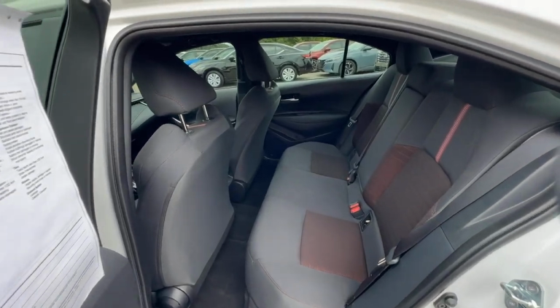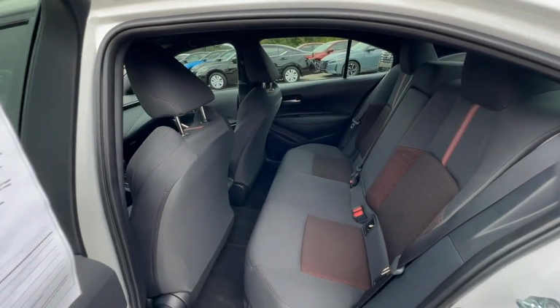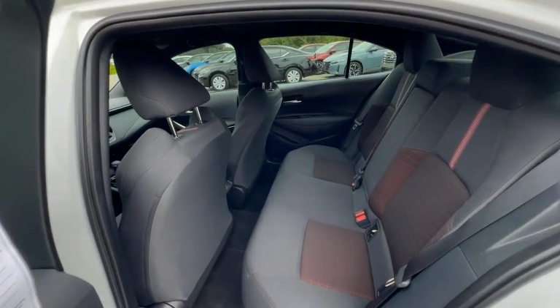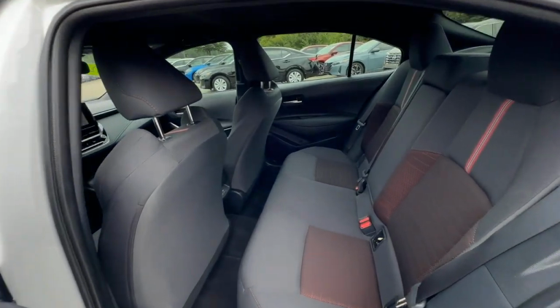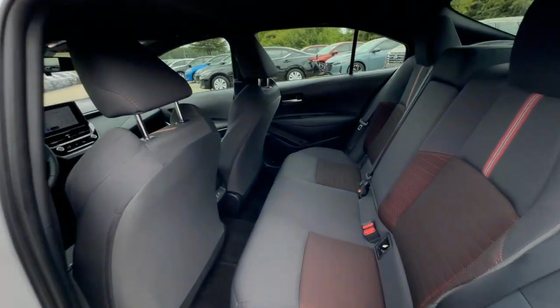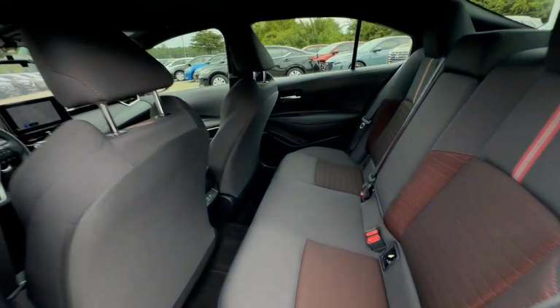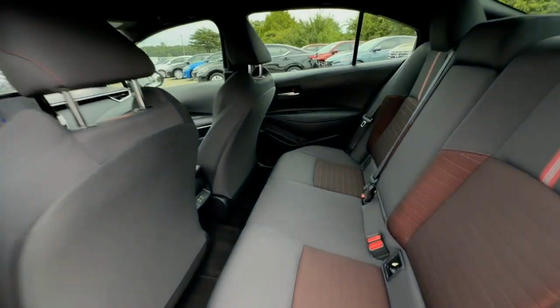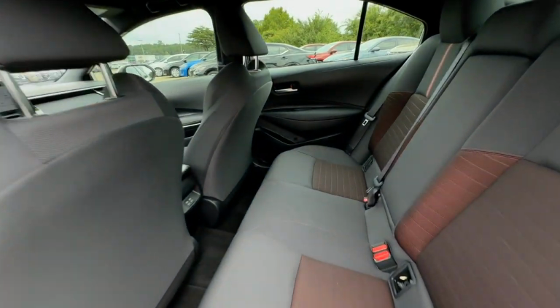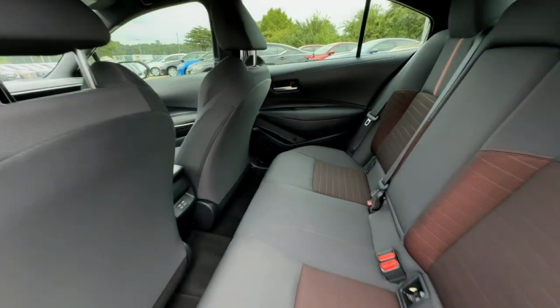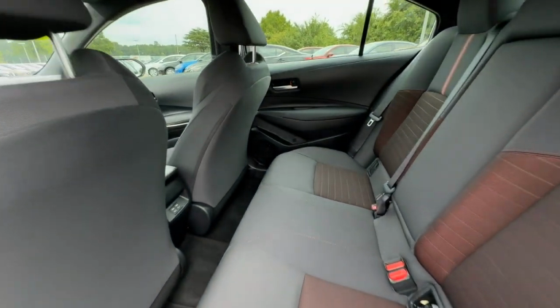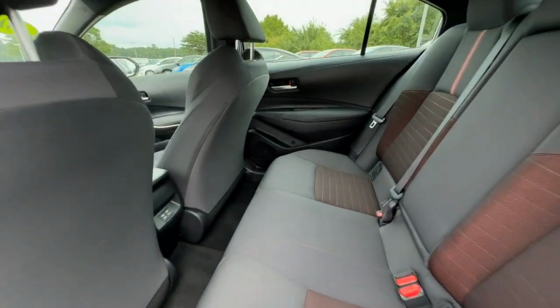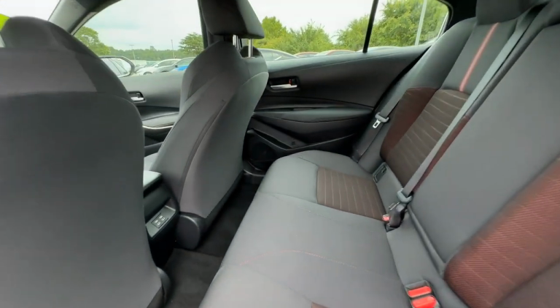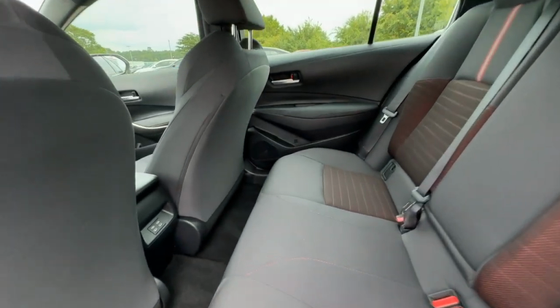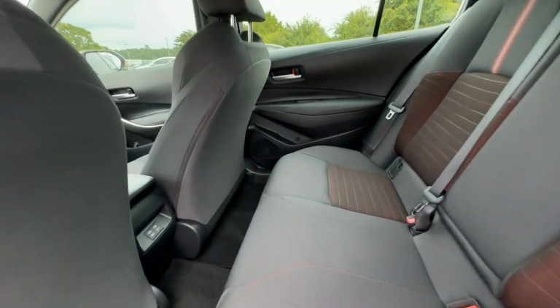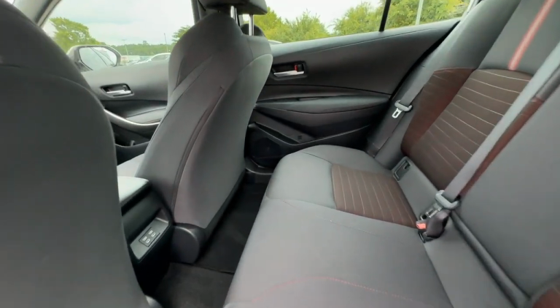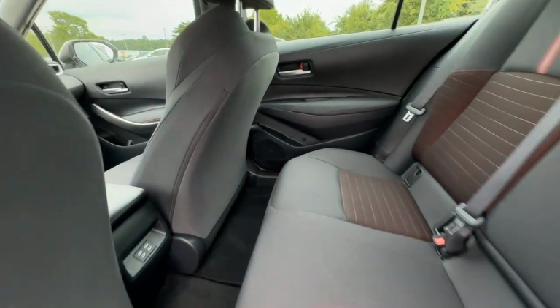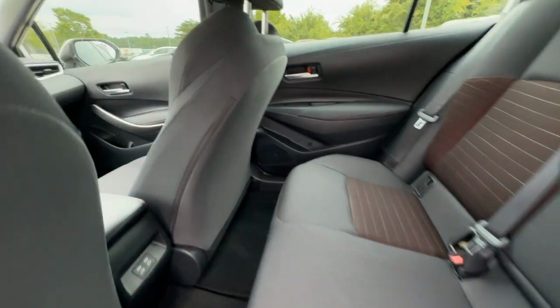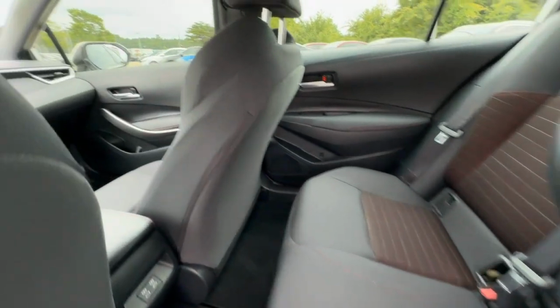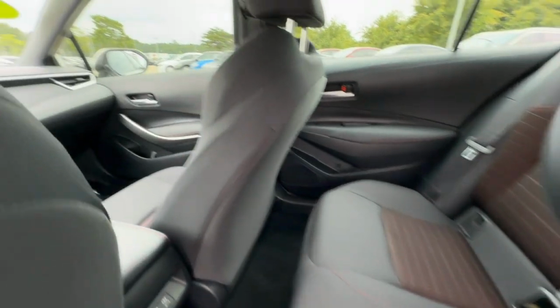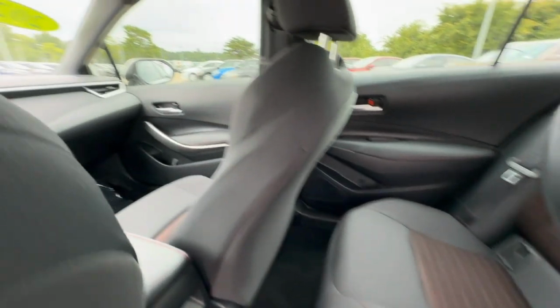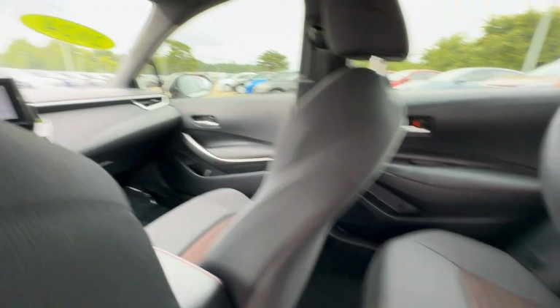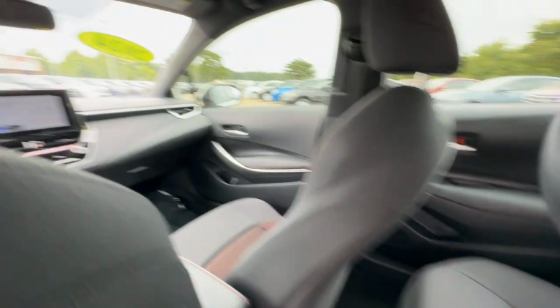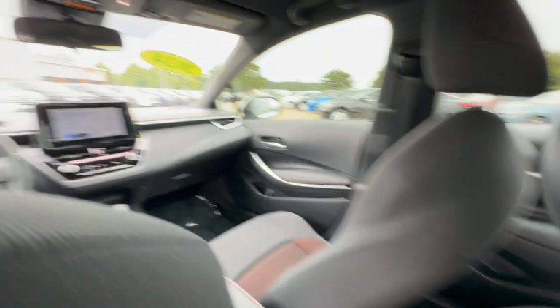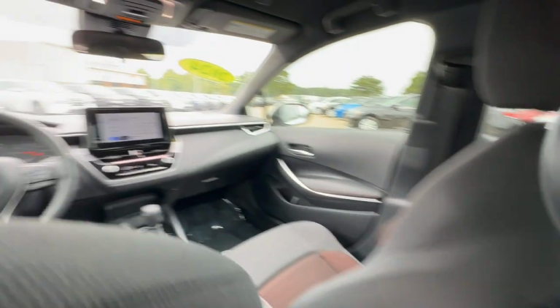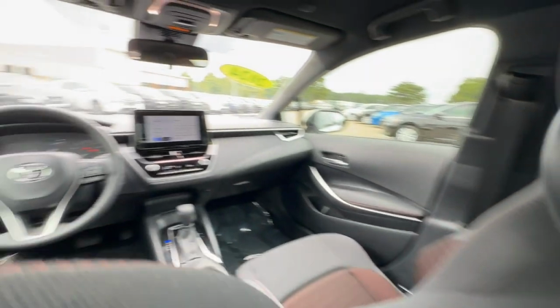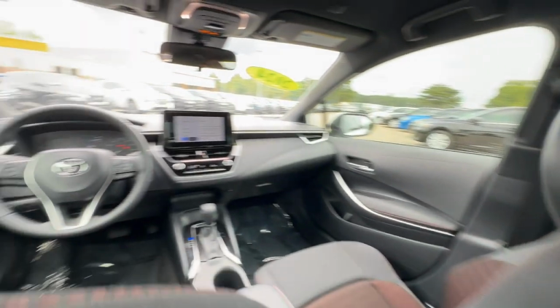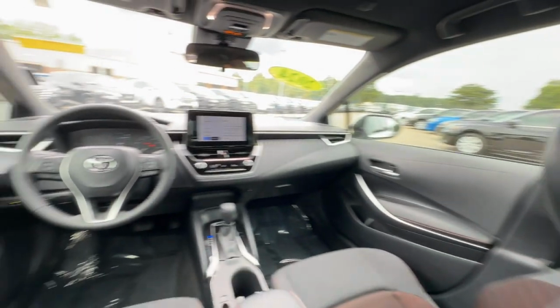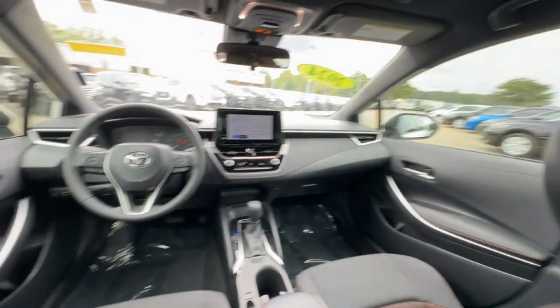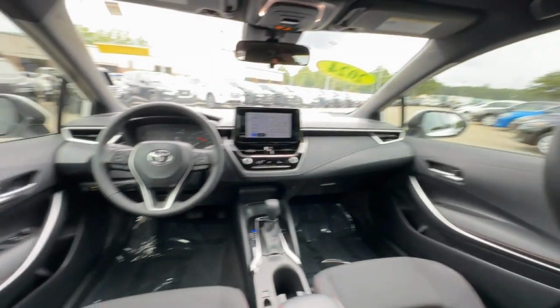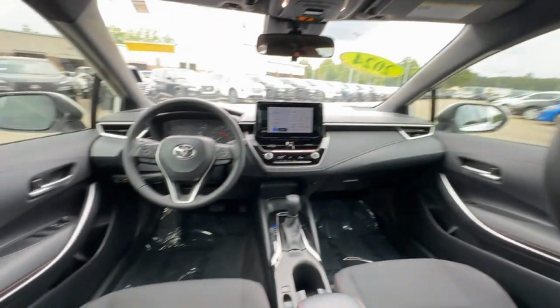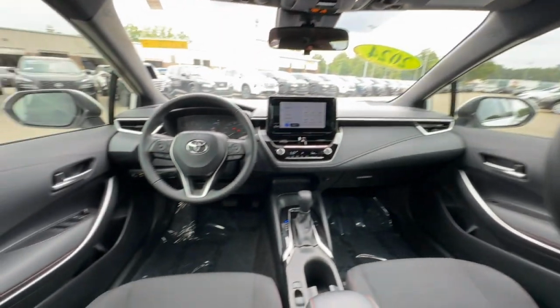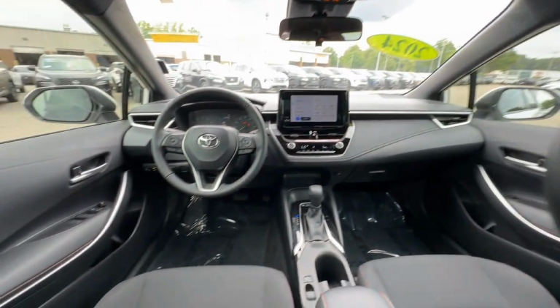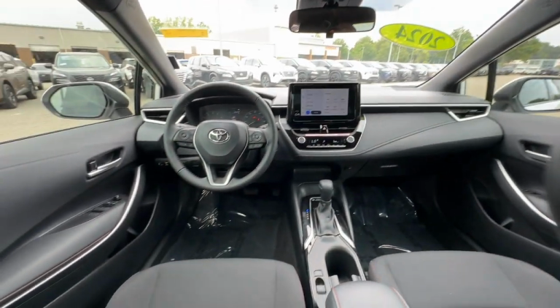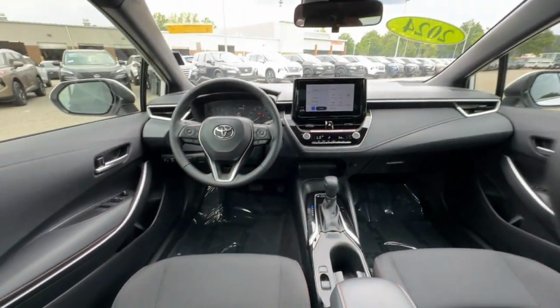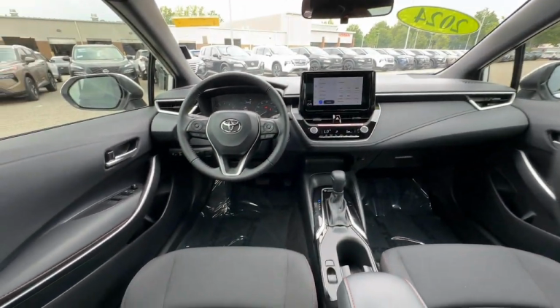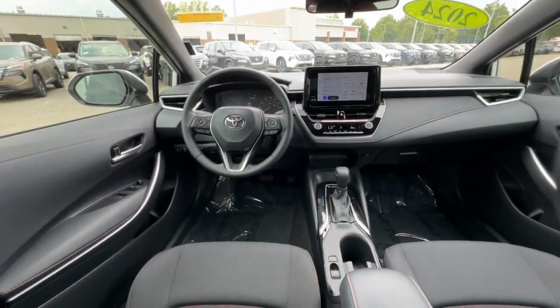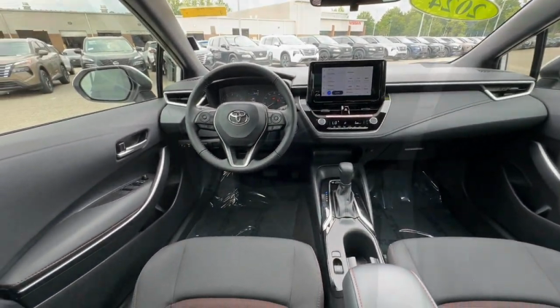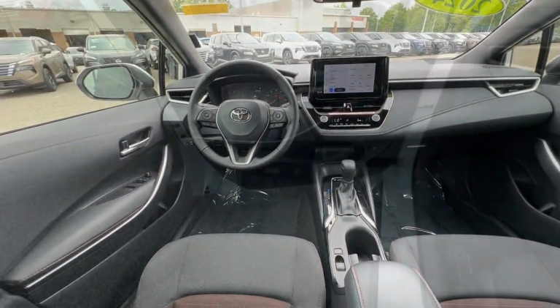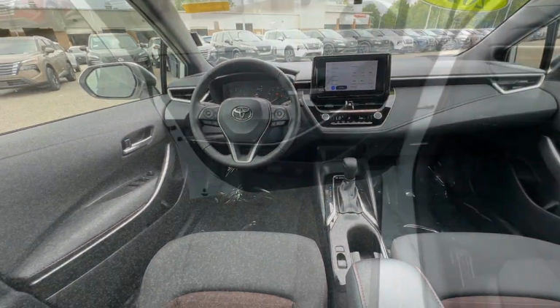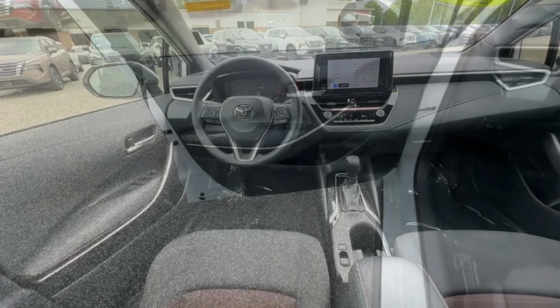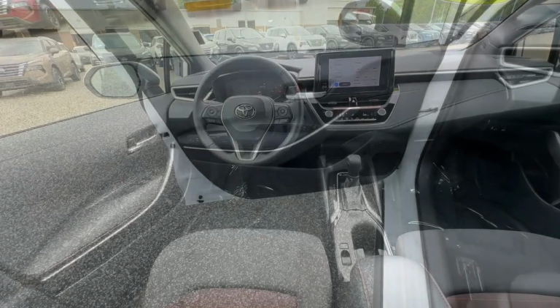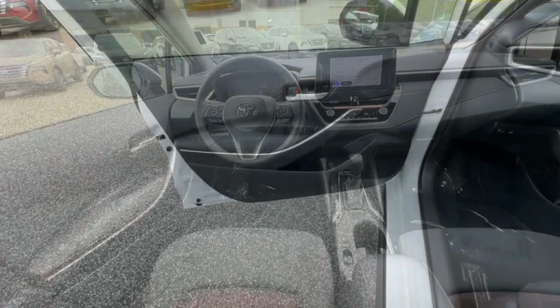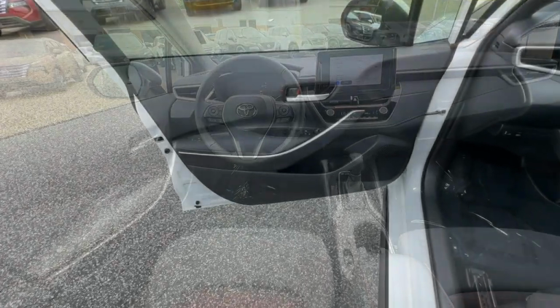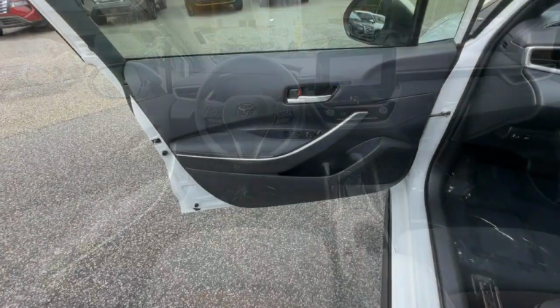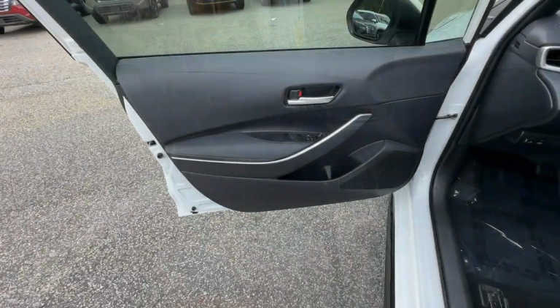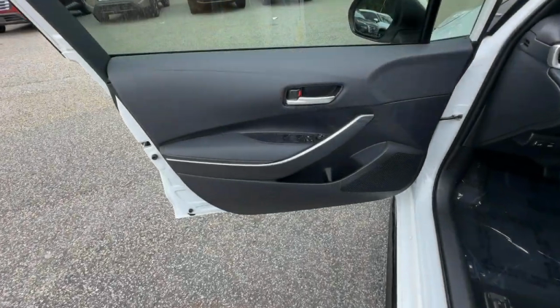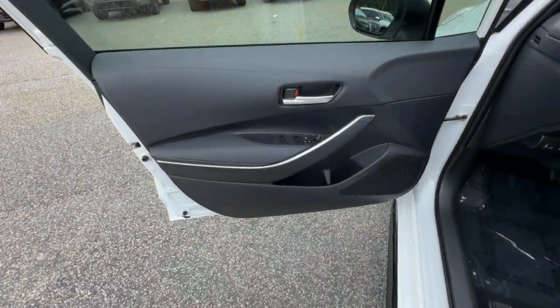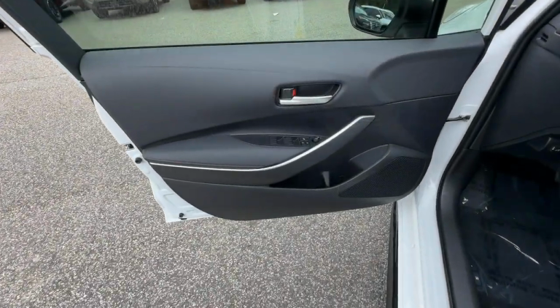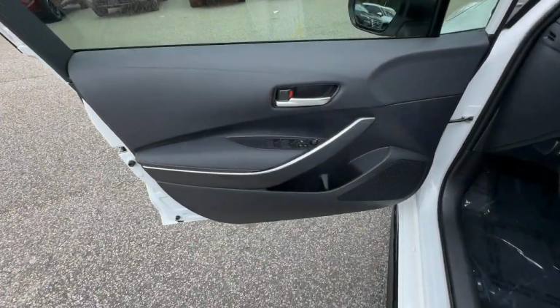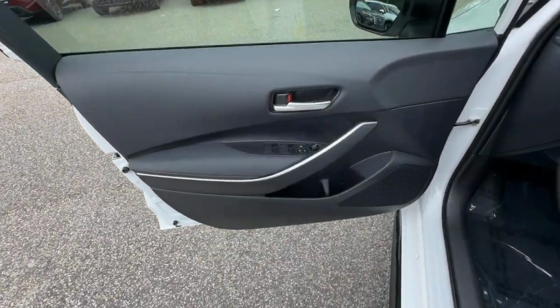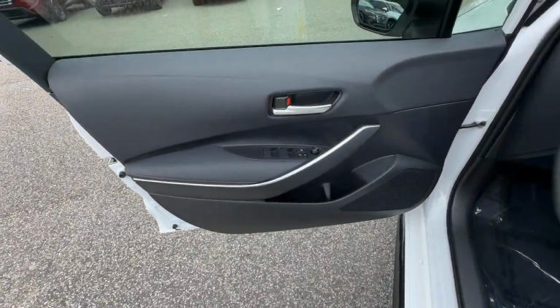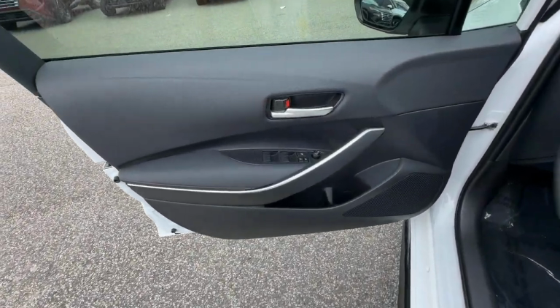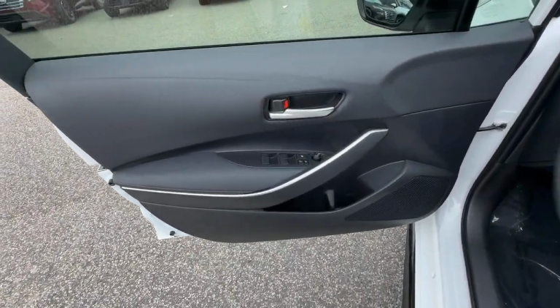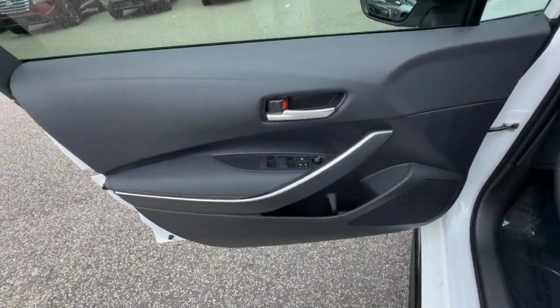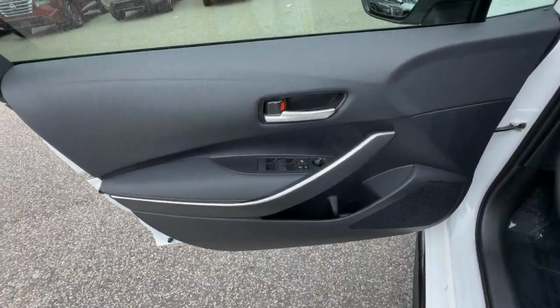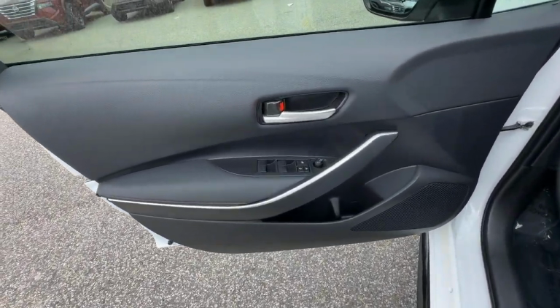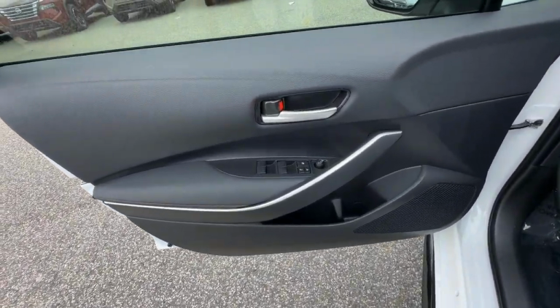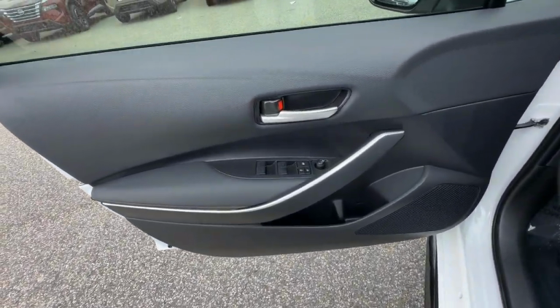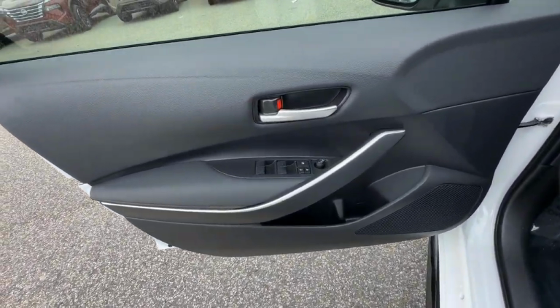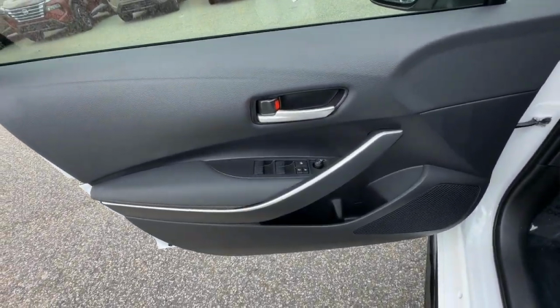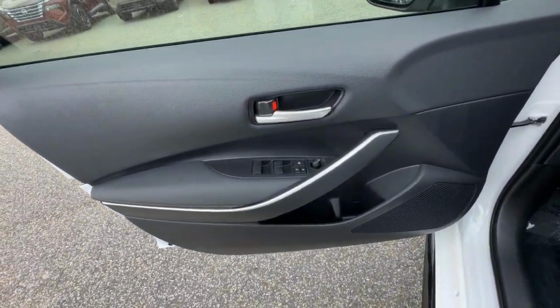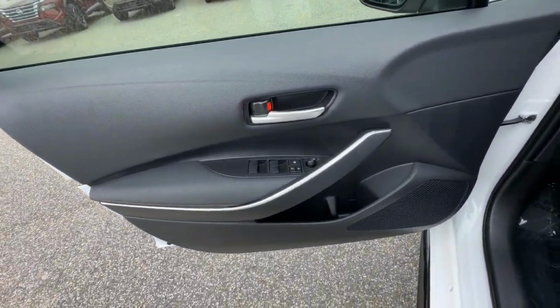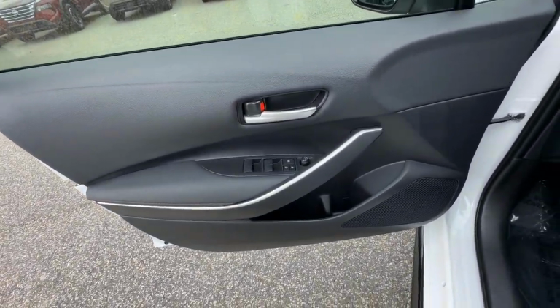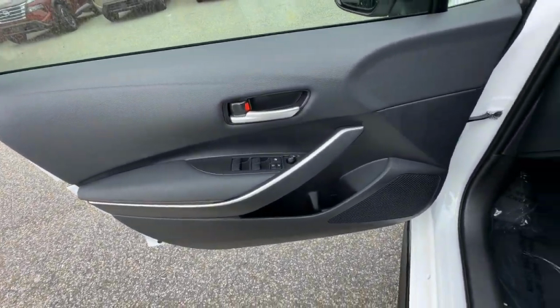Heated mirrors, satellite radio, backup camera, Bluetooth connection, heated front seat, aluminum wheels.